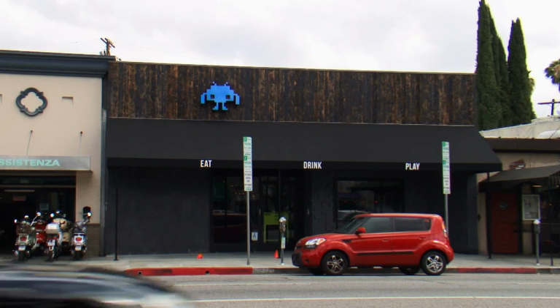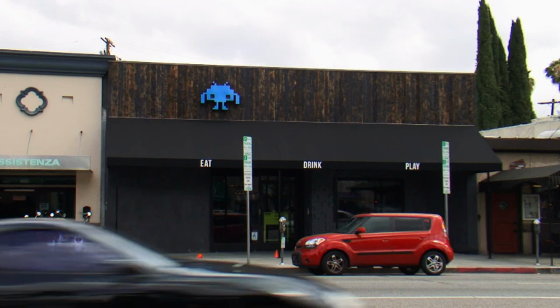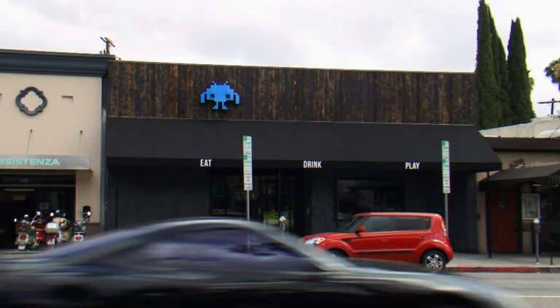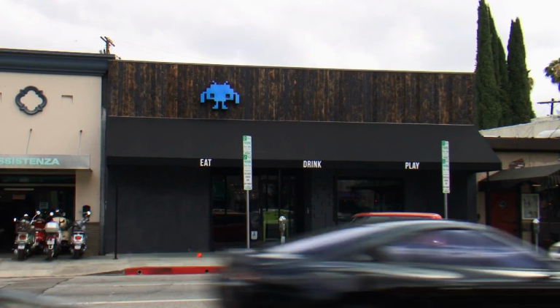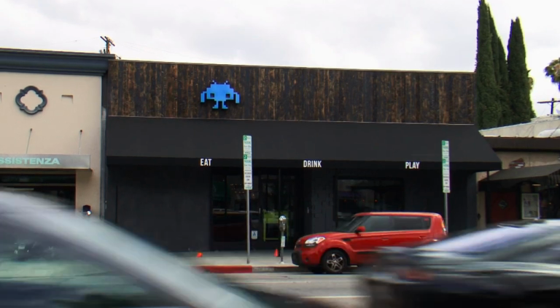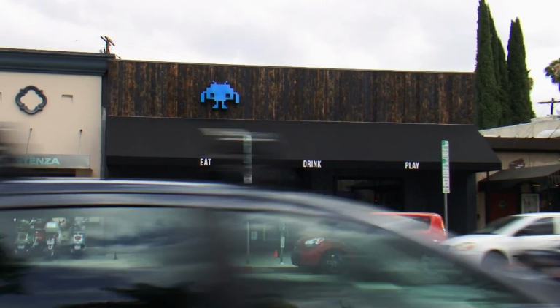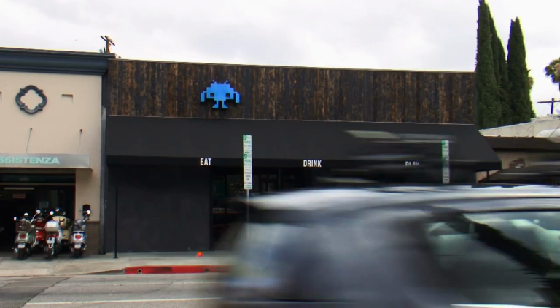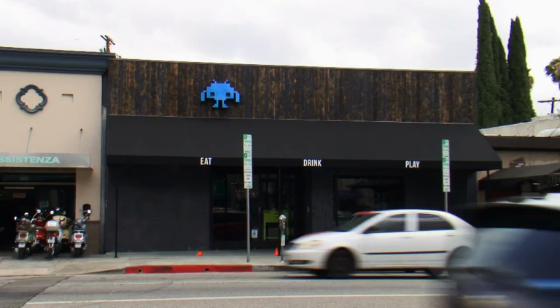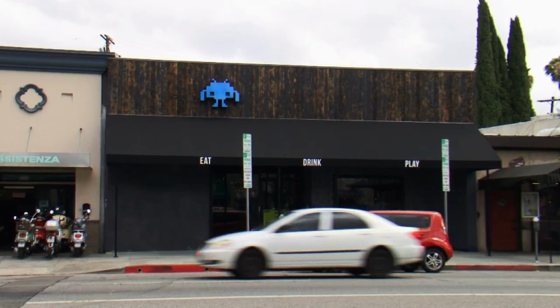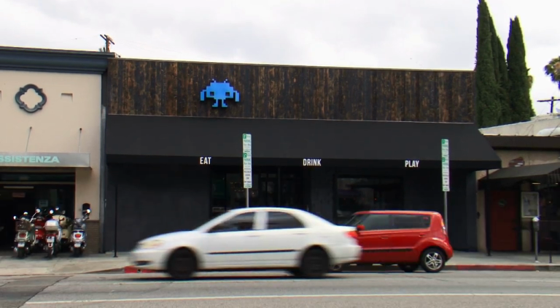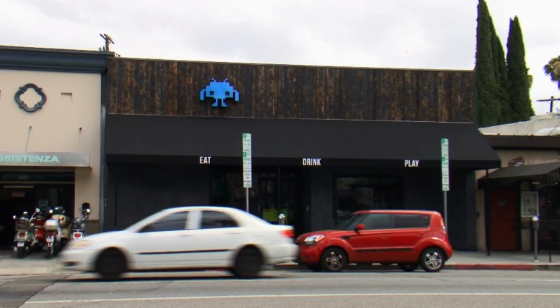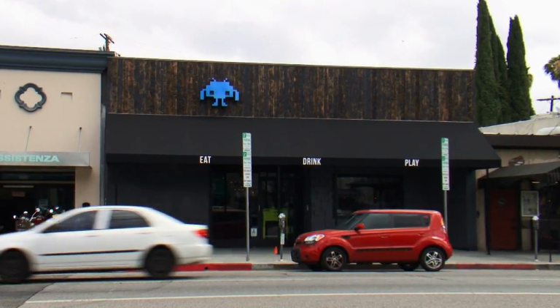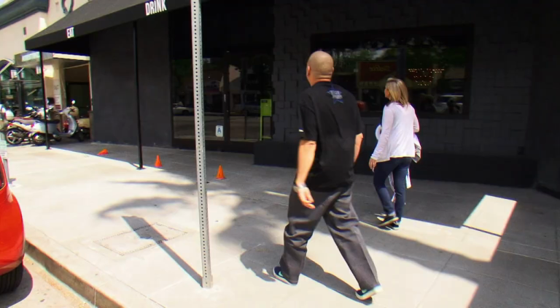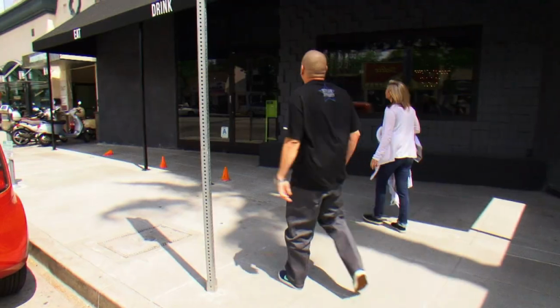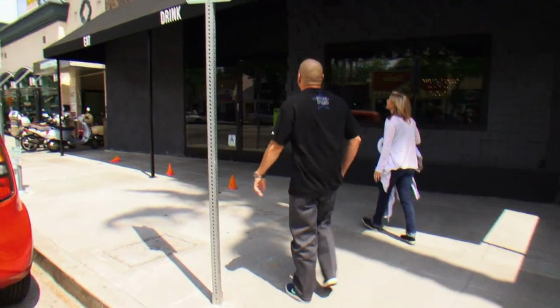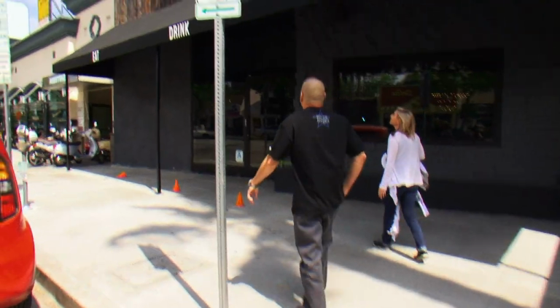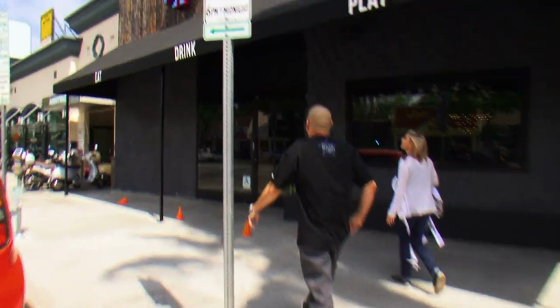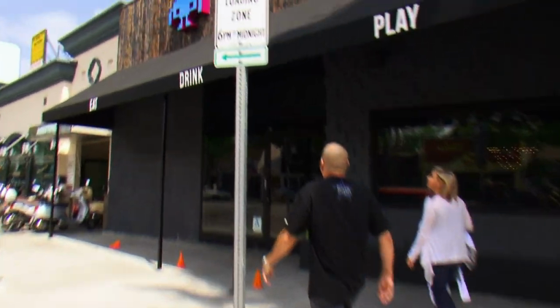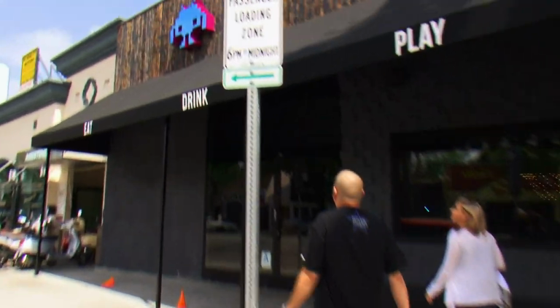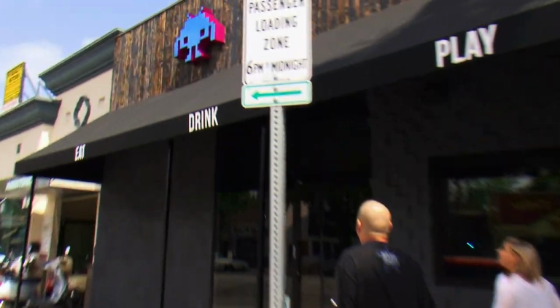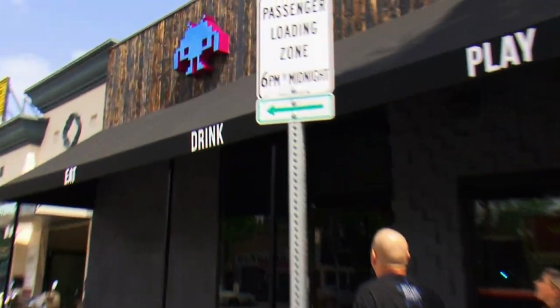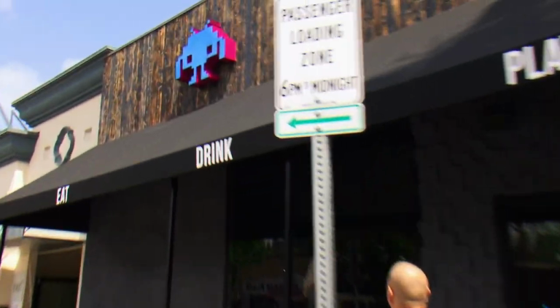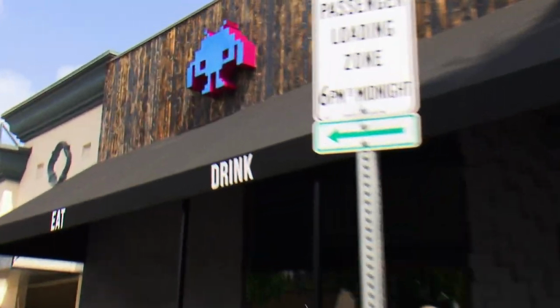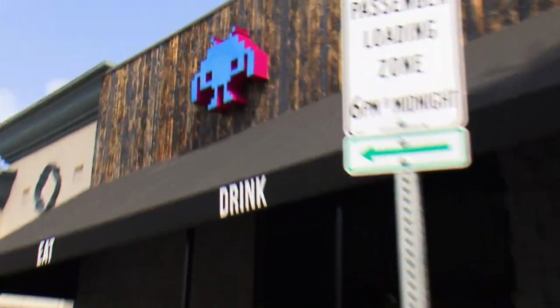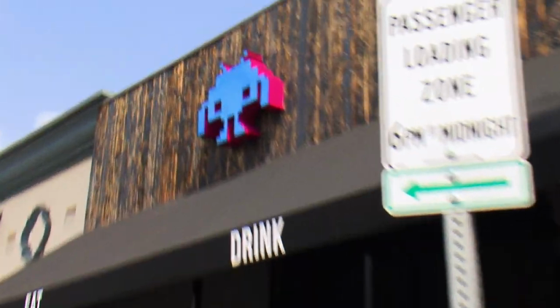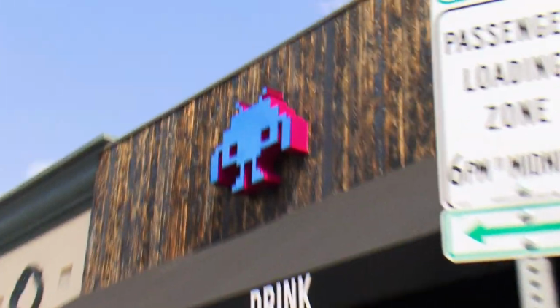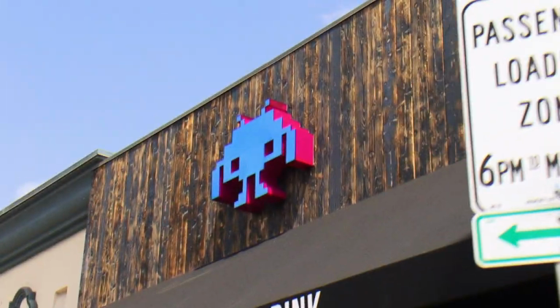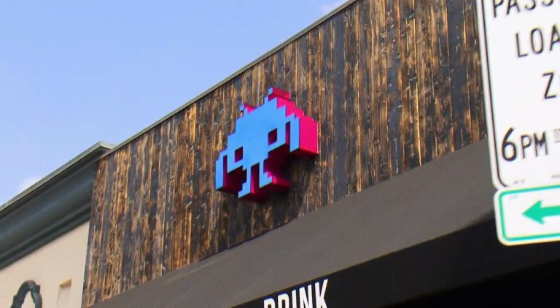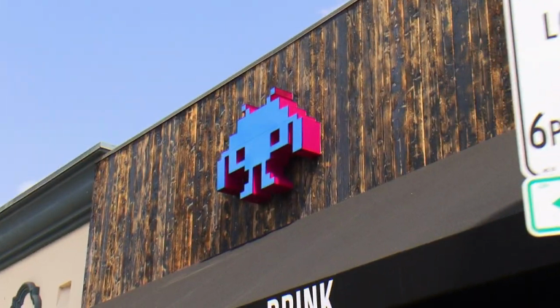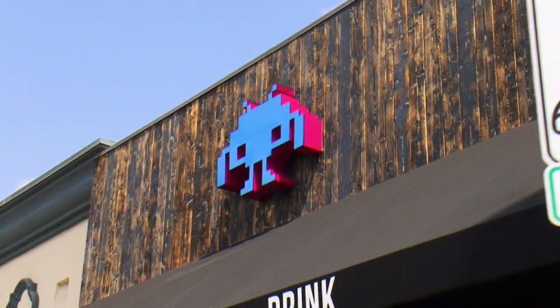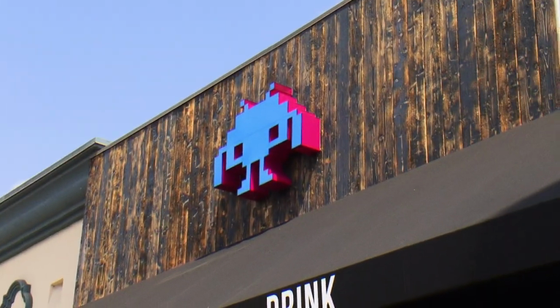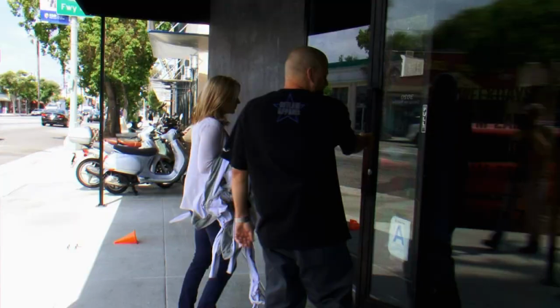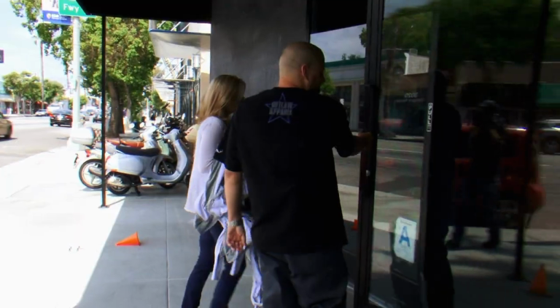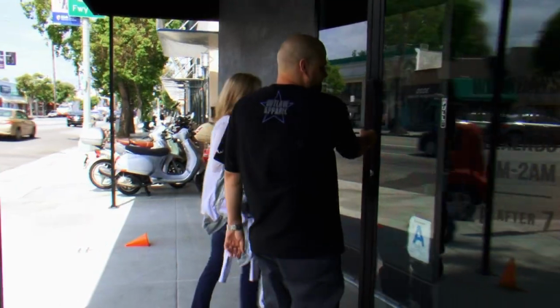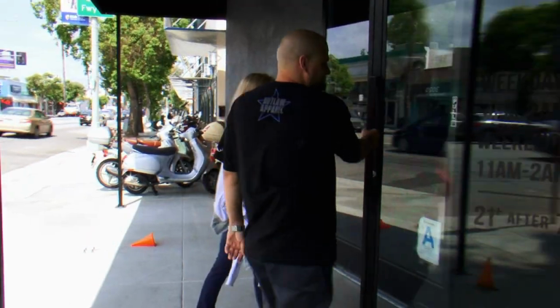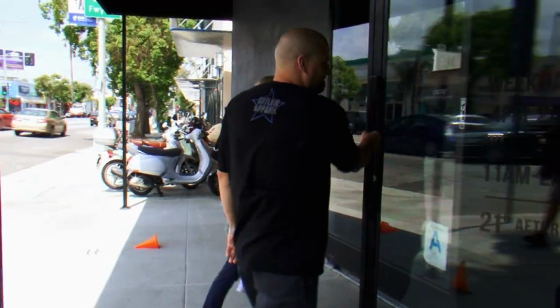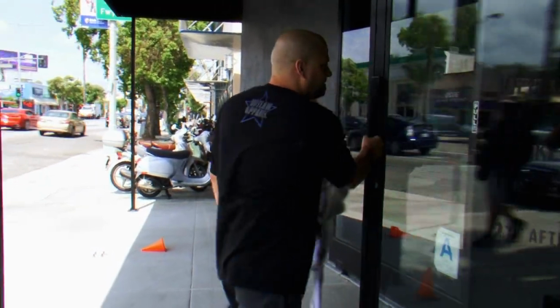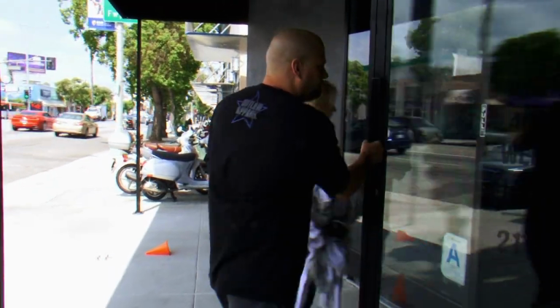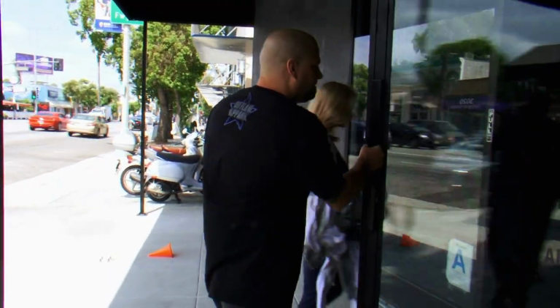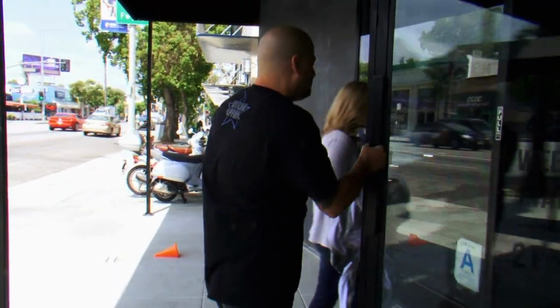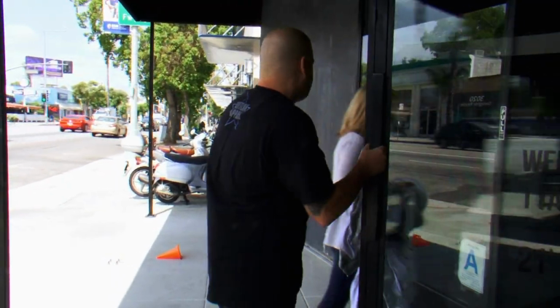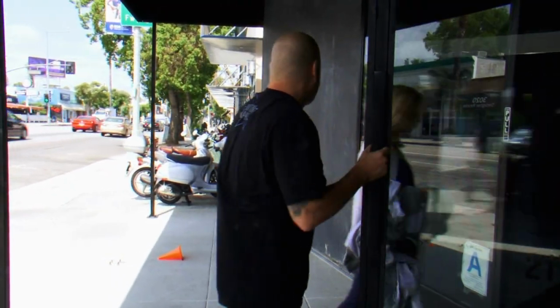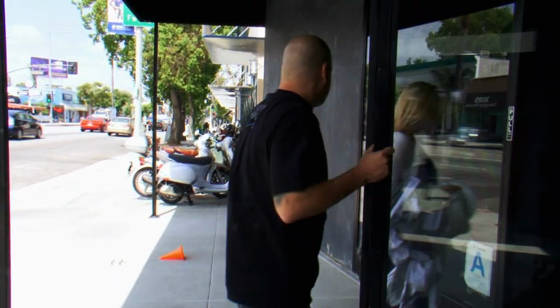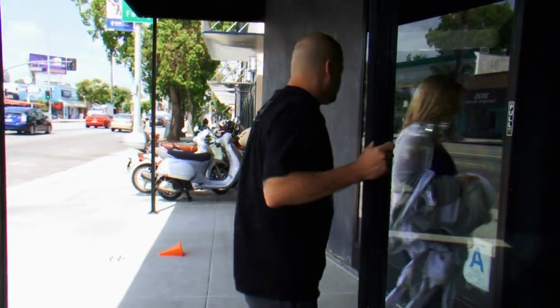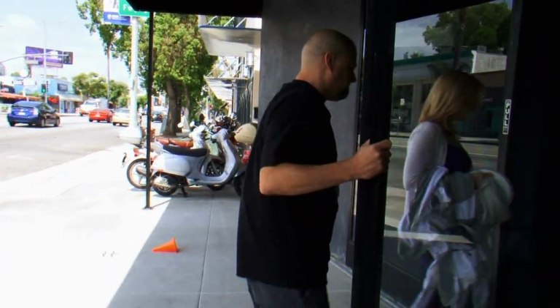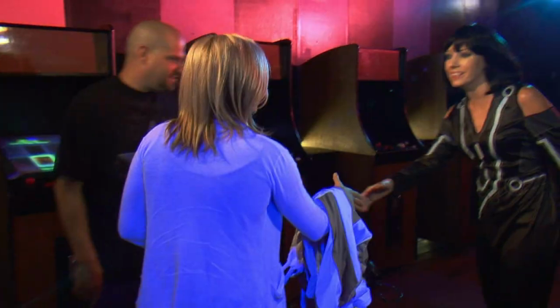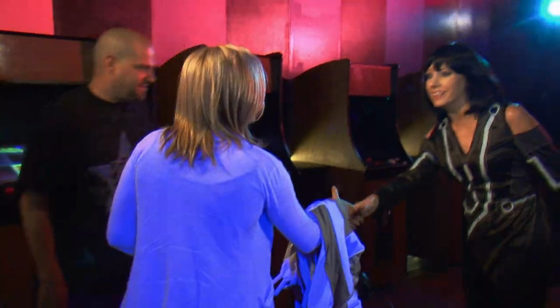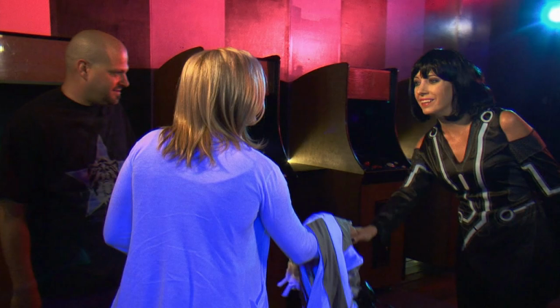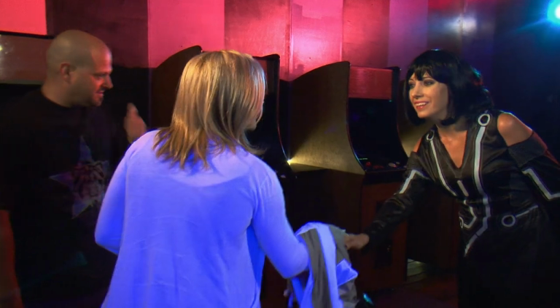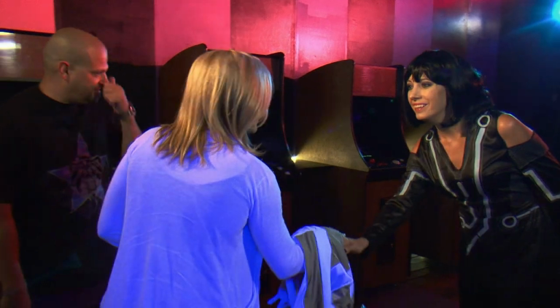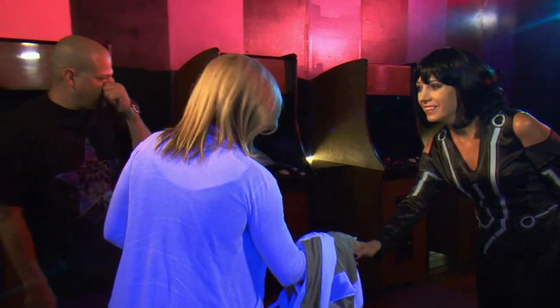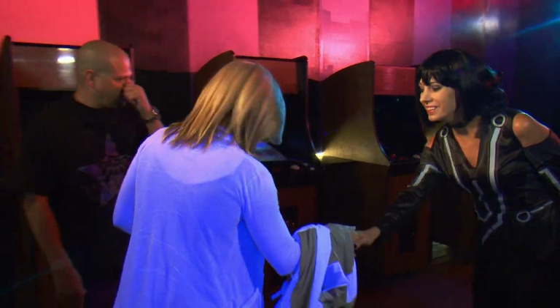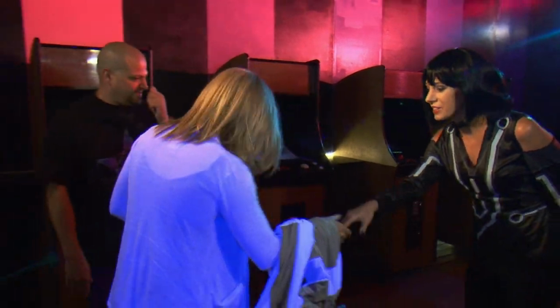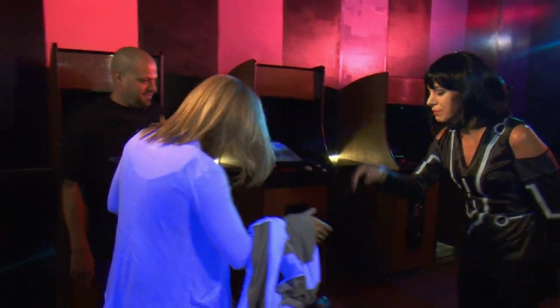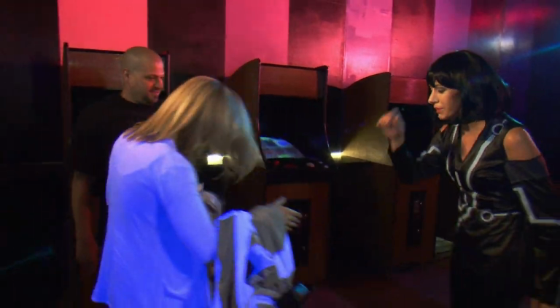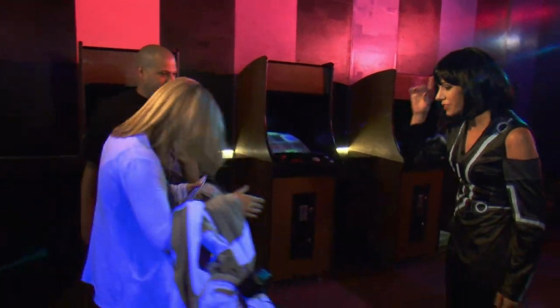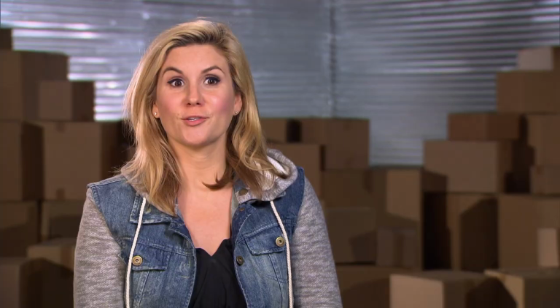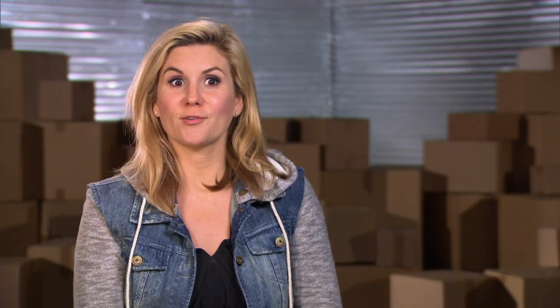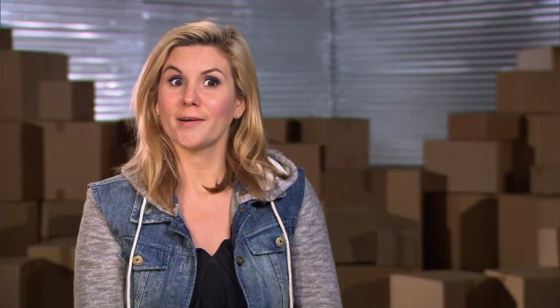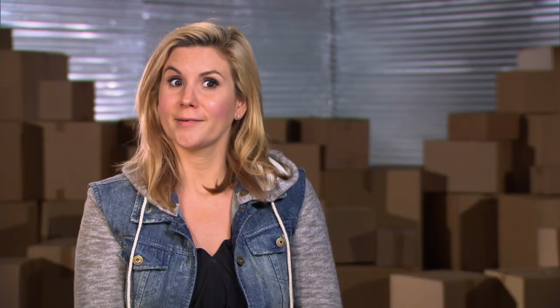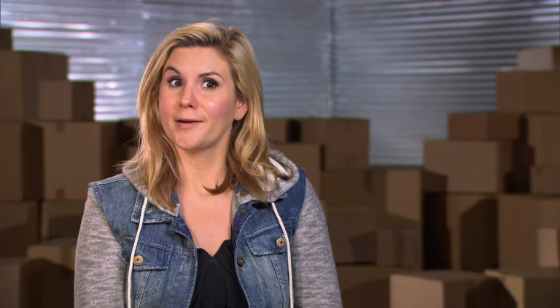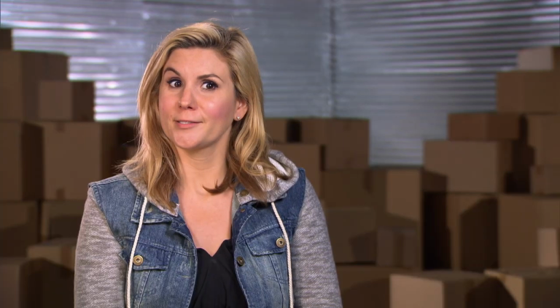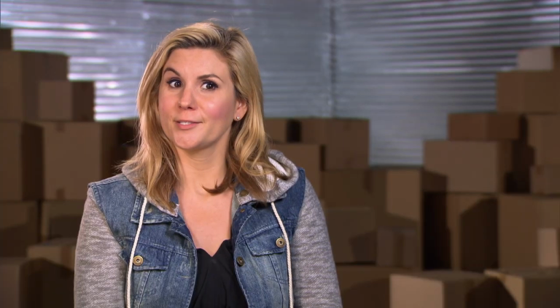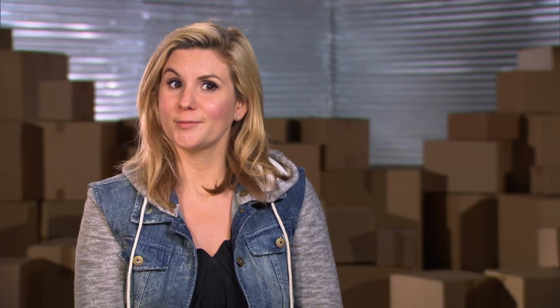This is it. What is that, Space Invaders? We're headed to the 1UP, an arcade bar, to see Meredith about our Tron costume.